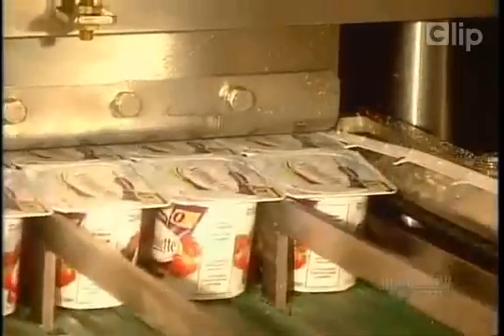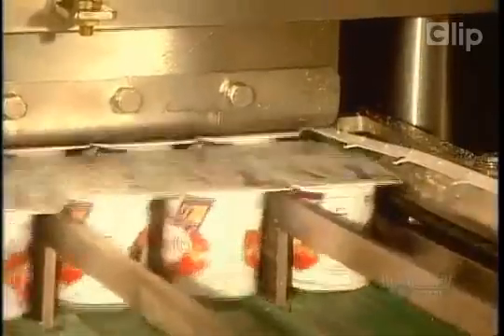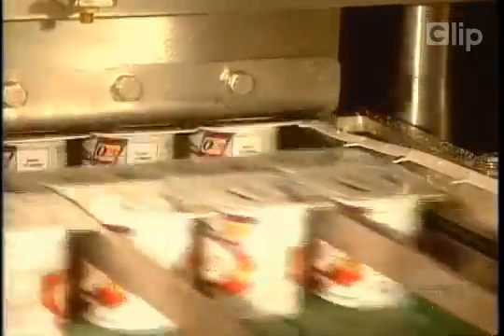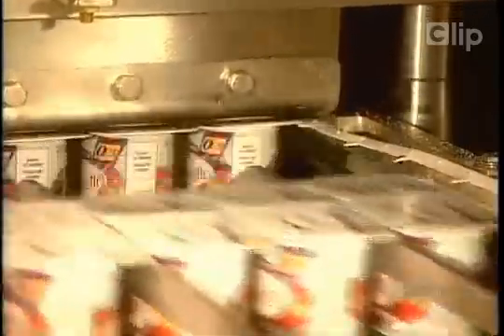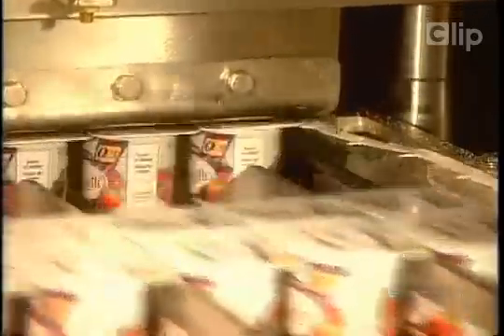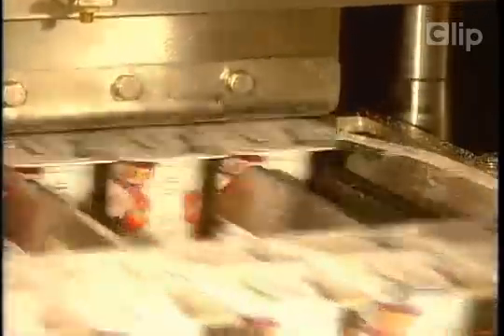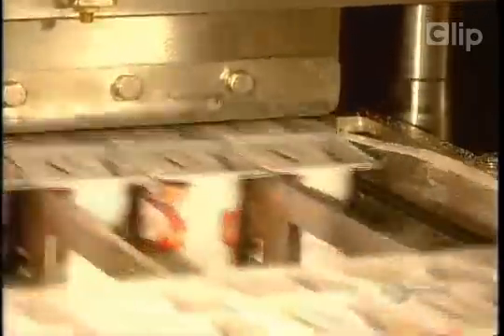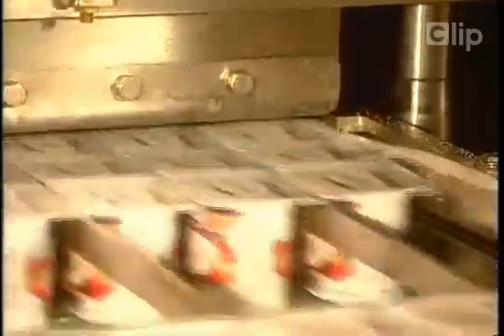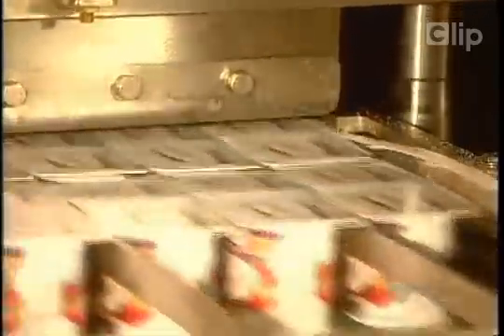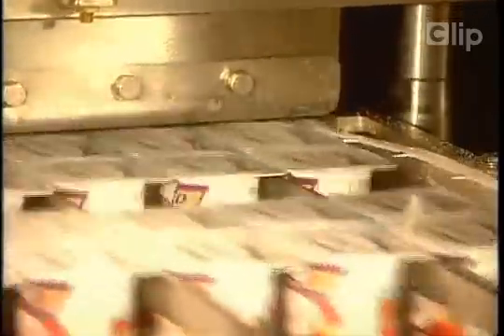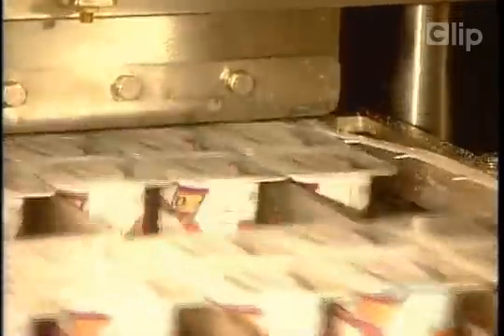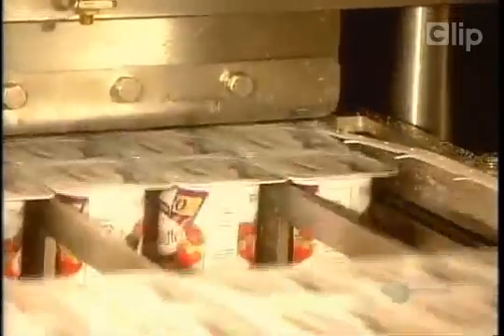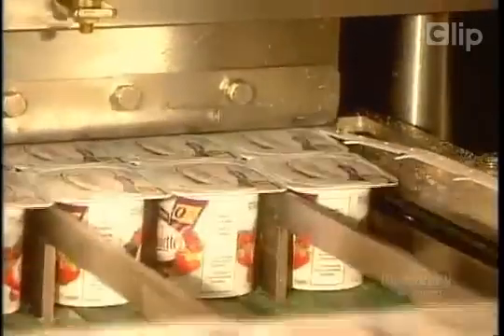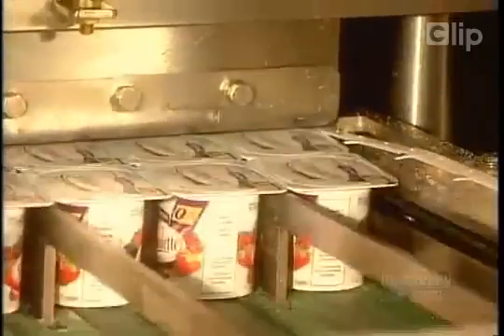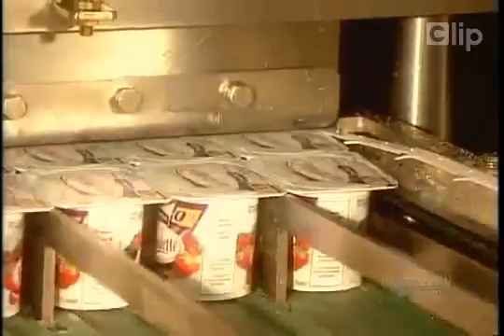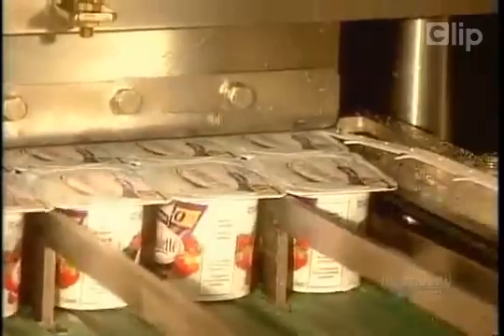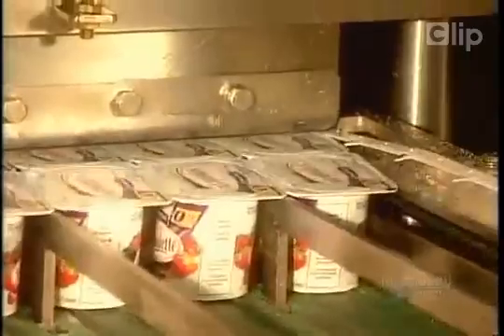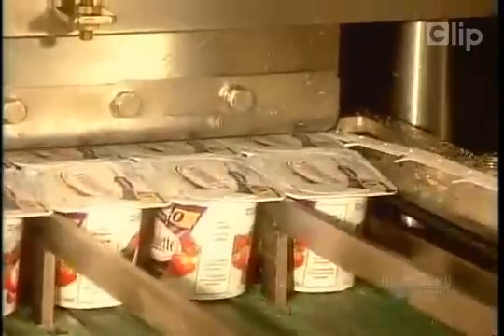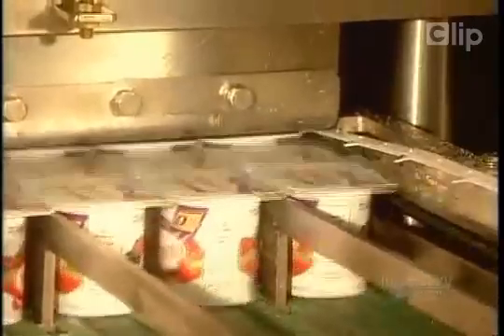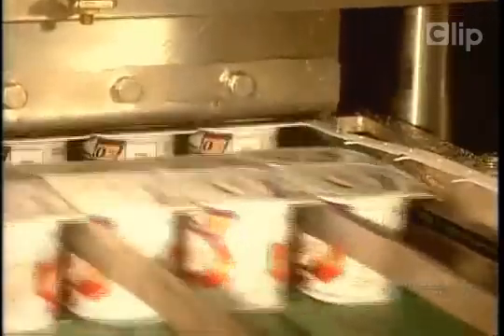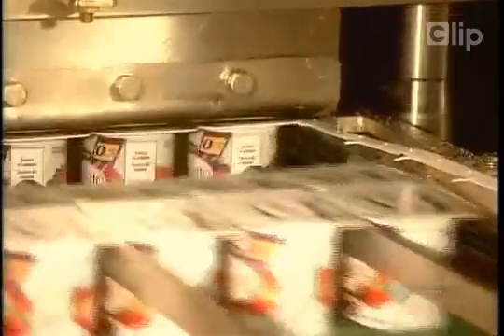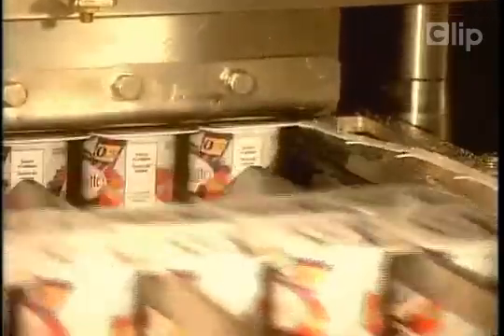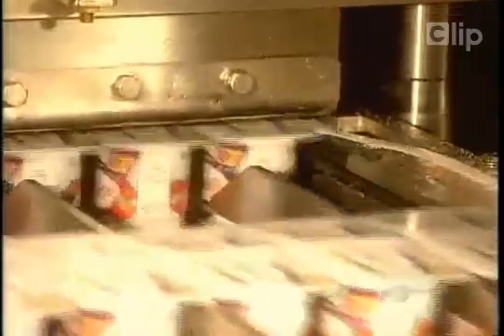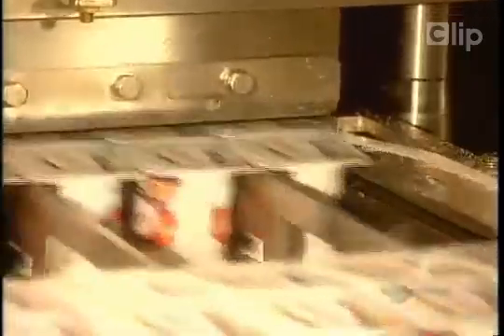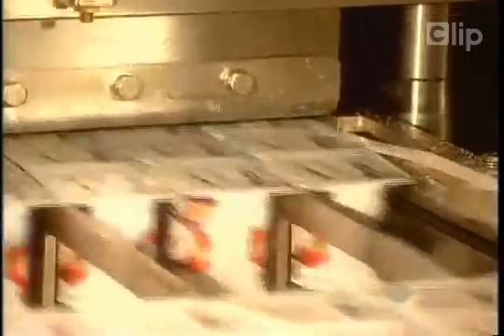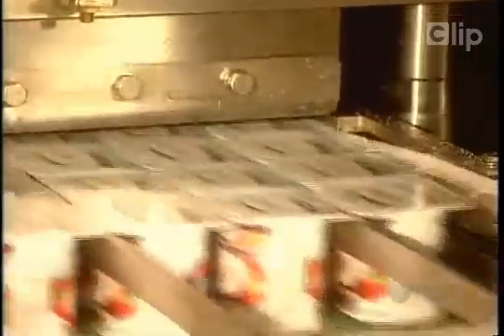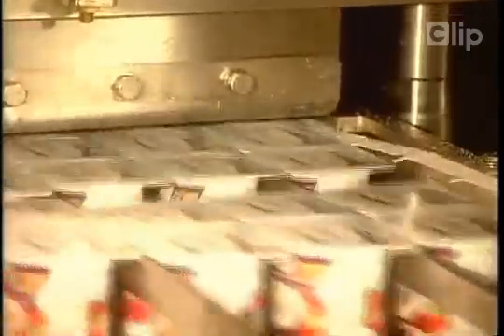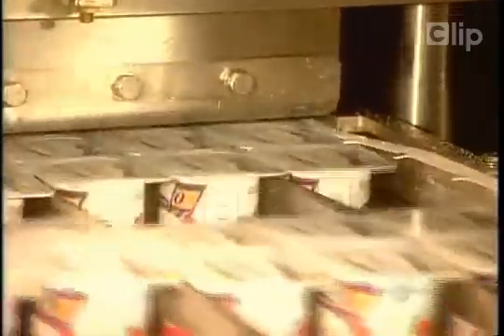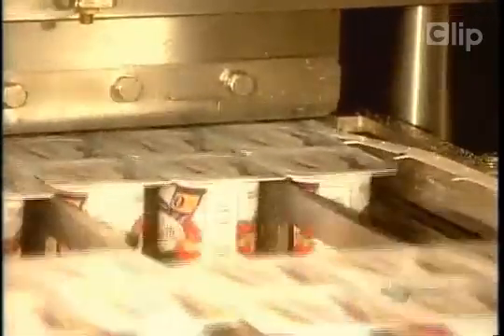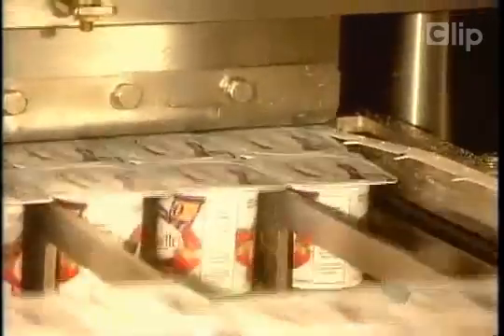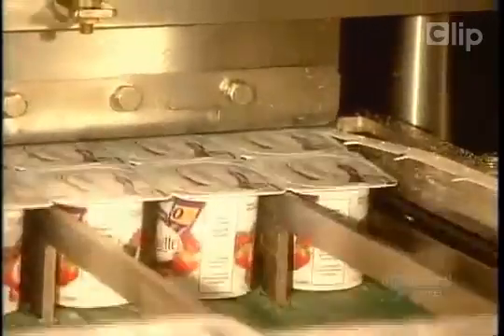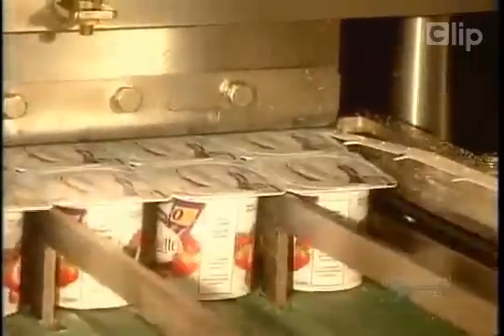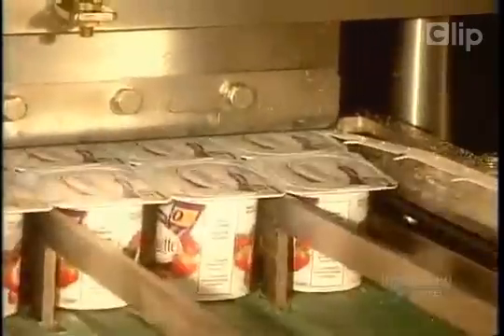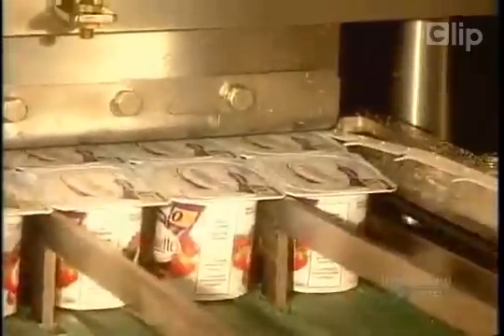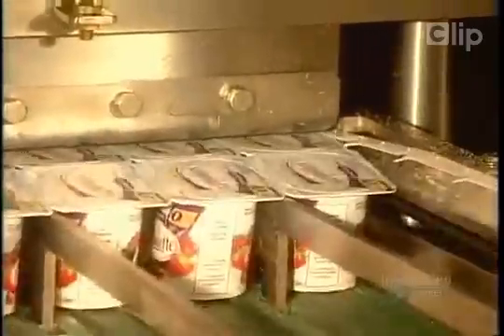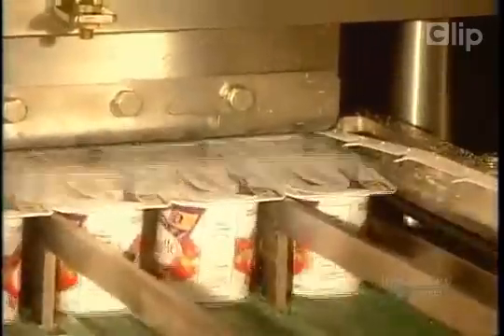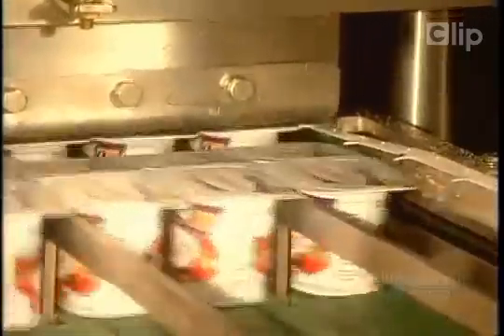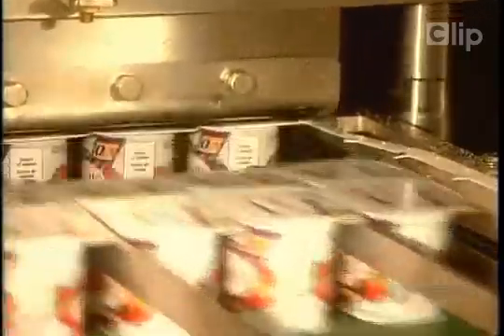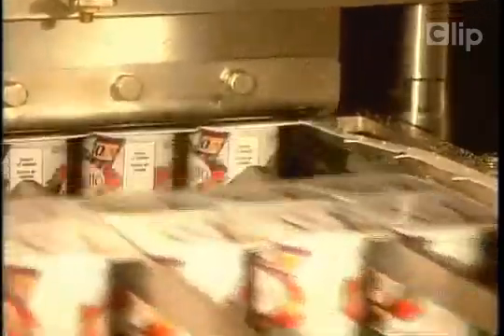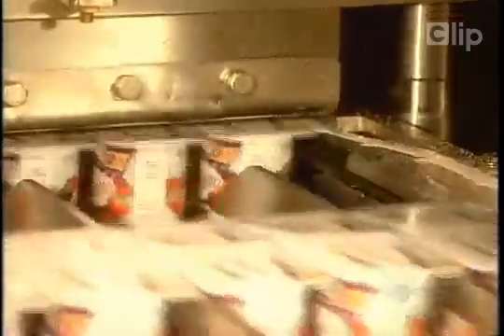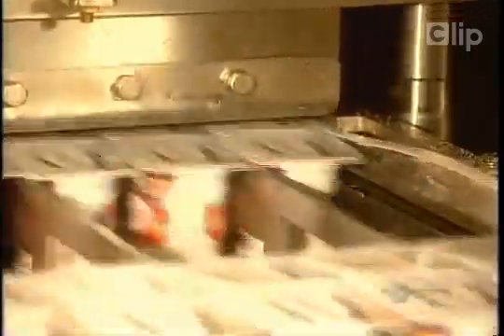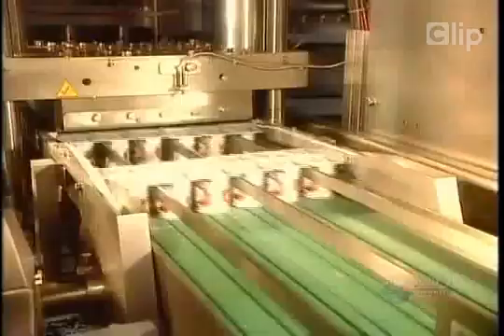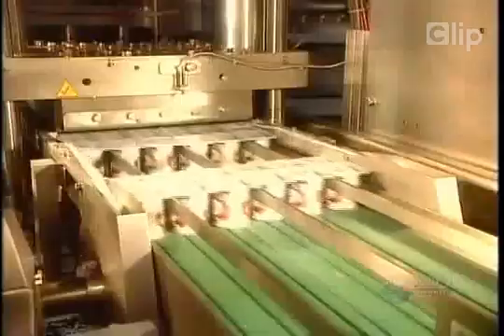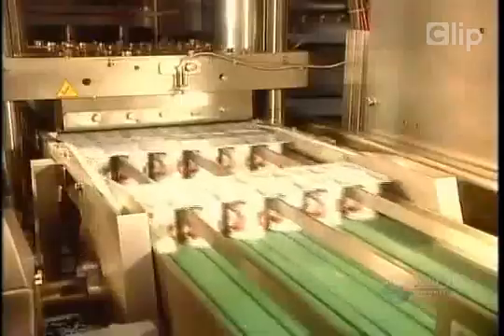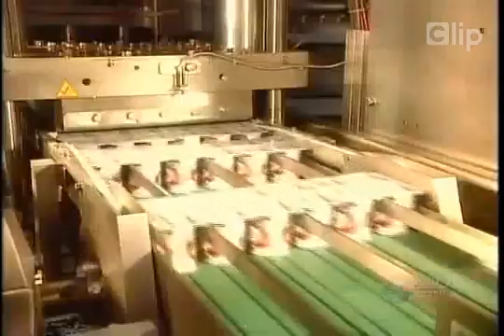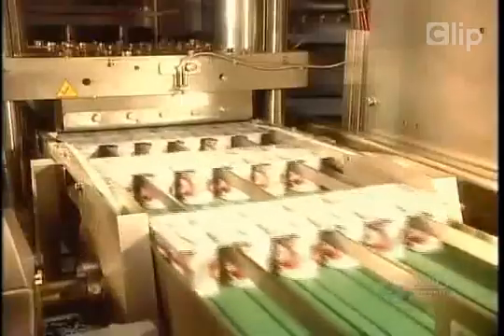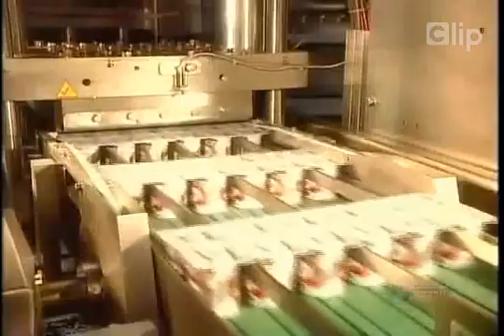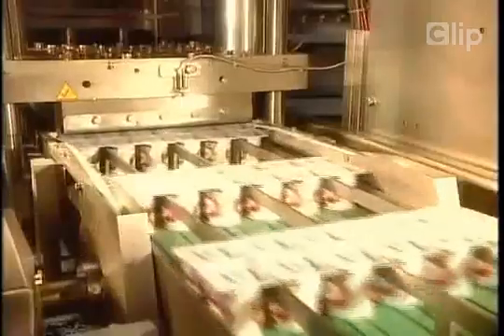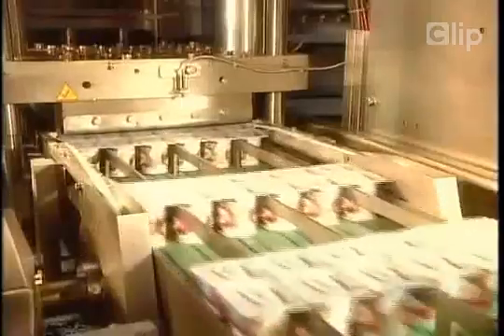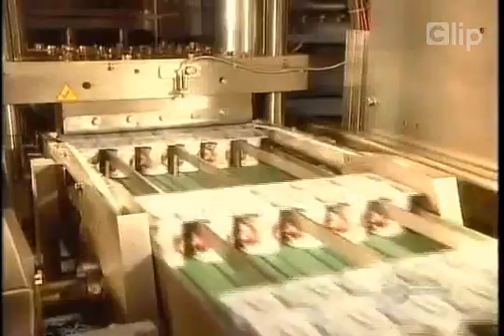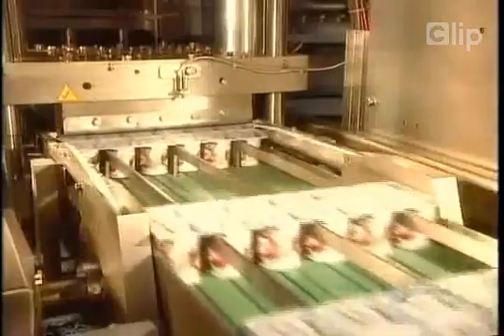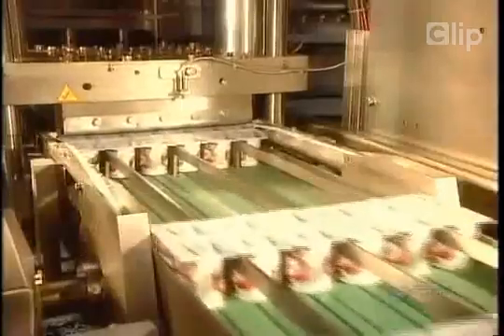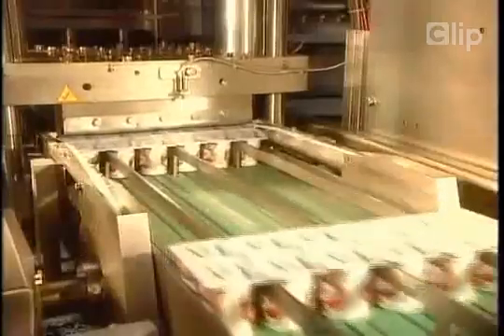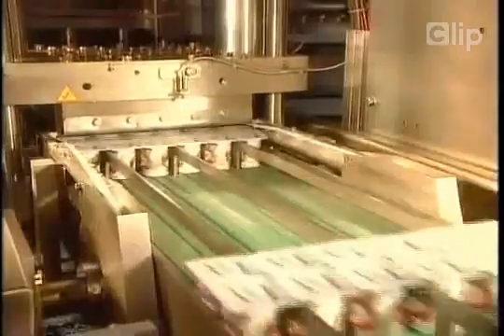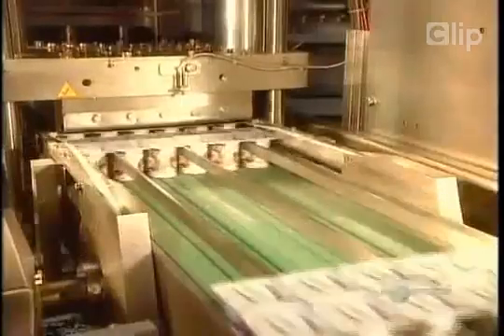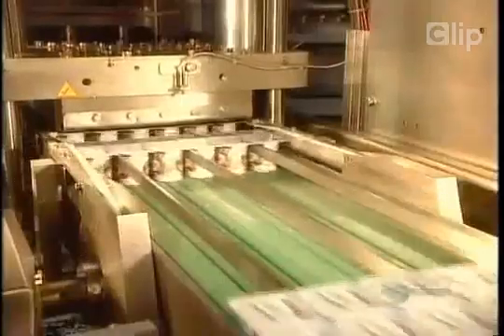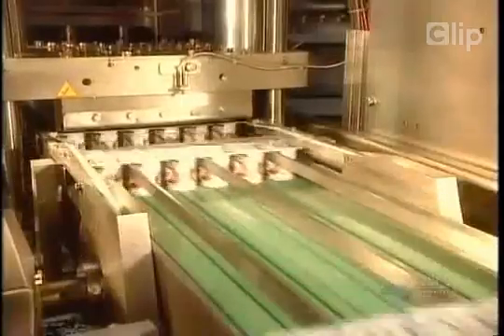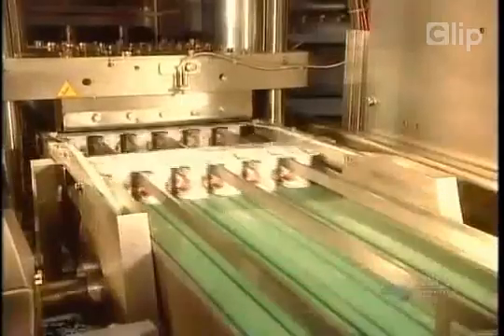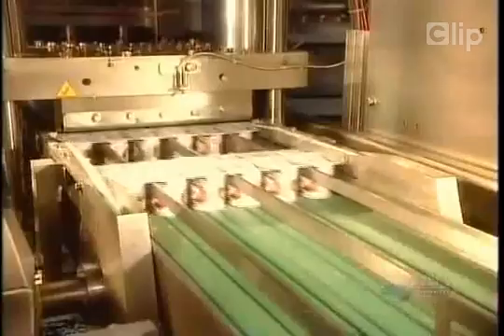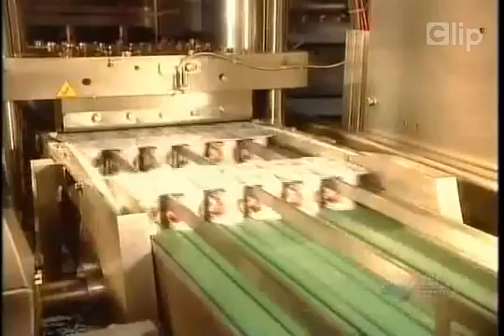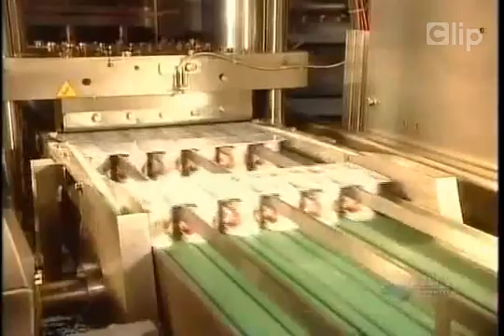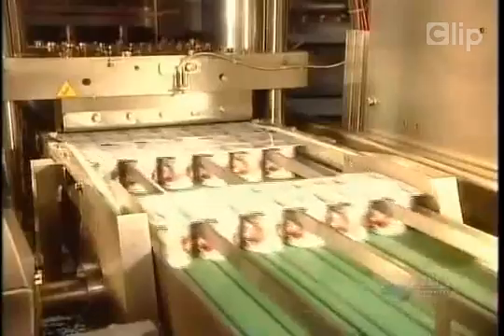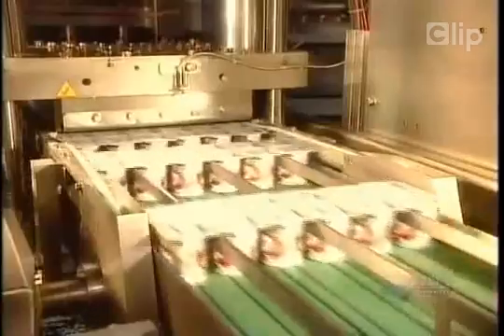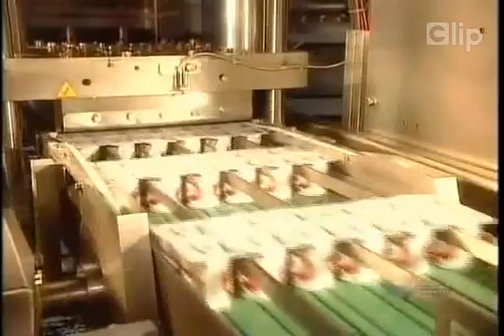Finally, the machine automatically divides the containers according to whatever pack format the factory is producing.